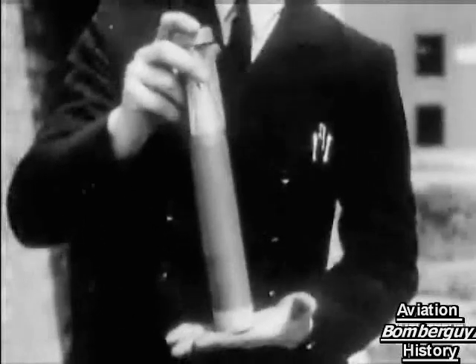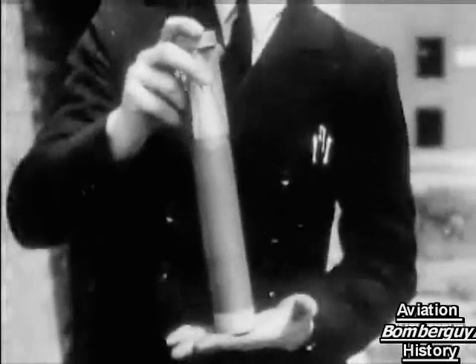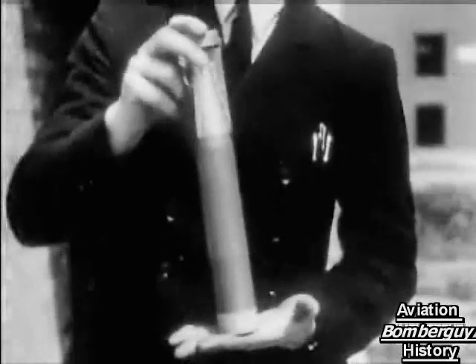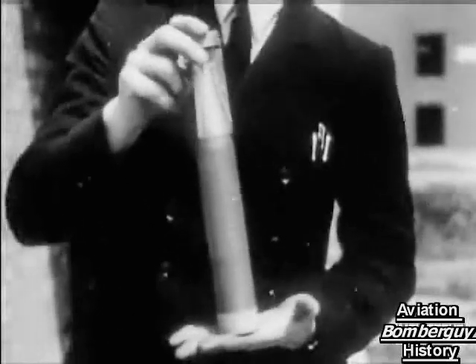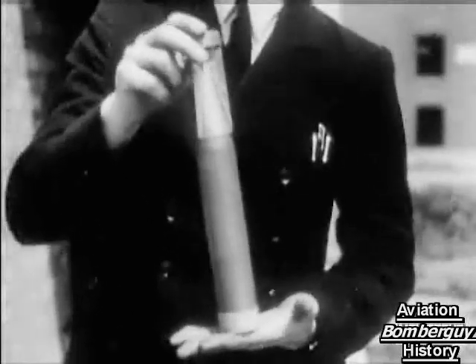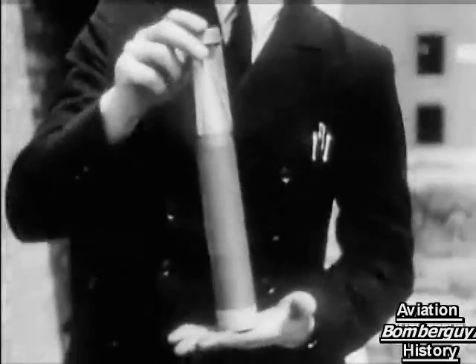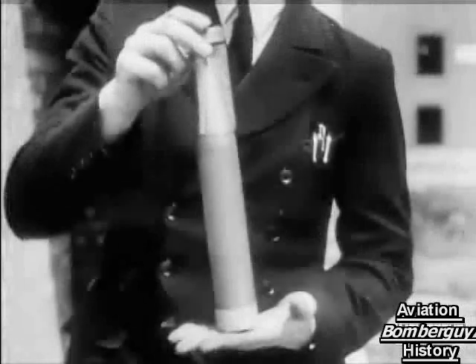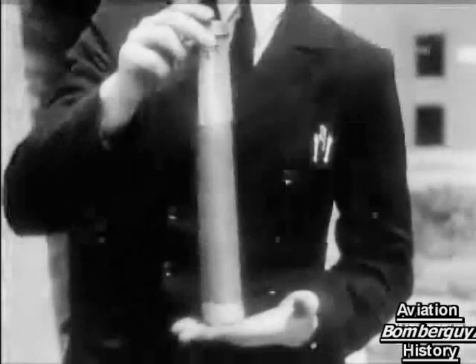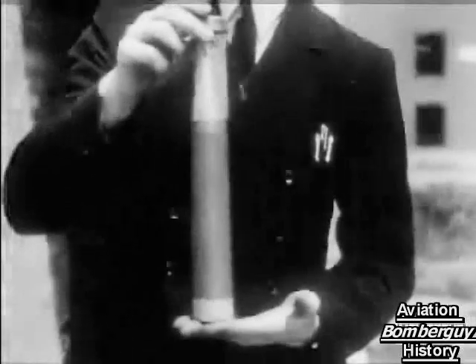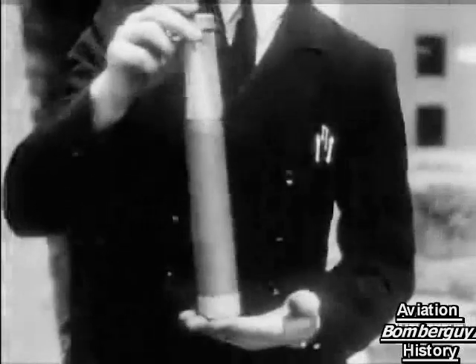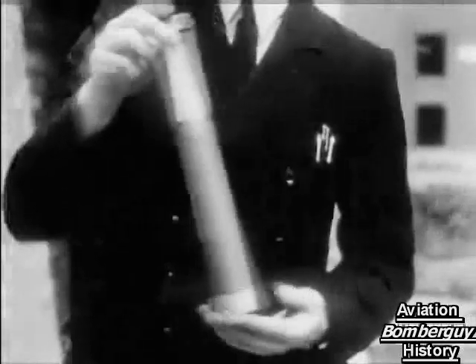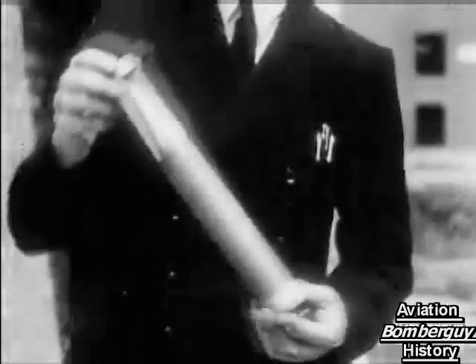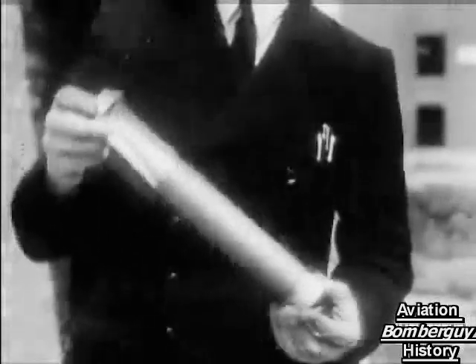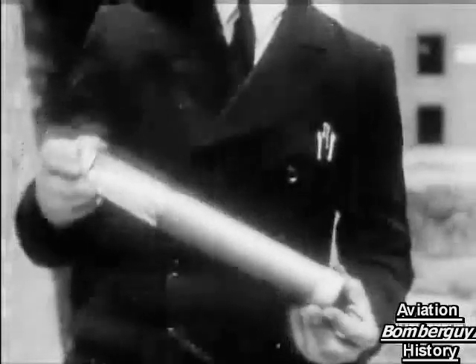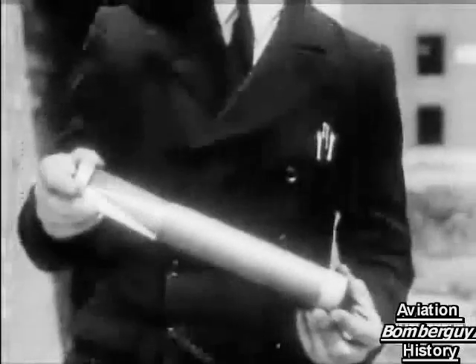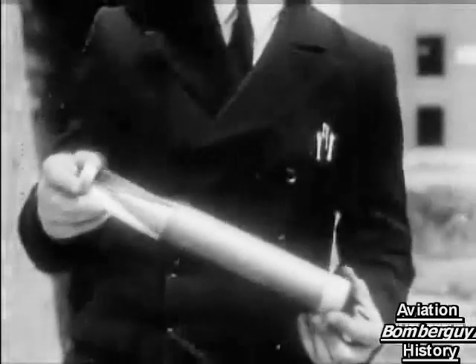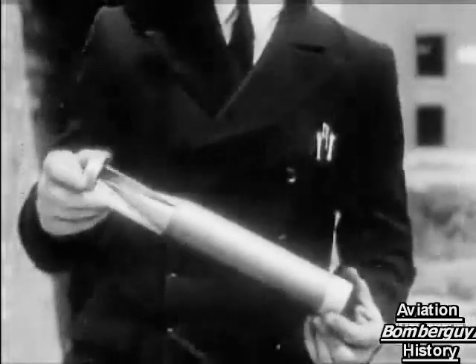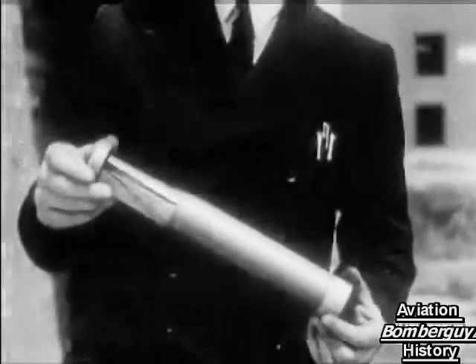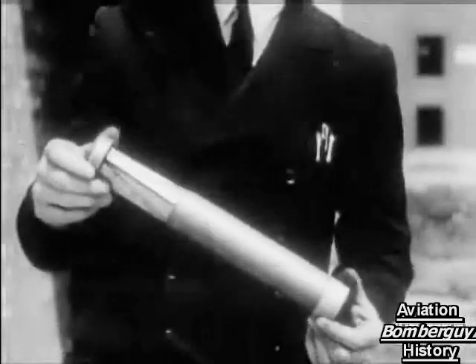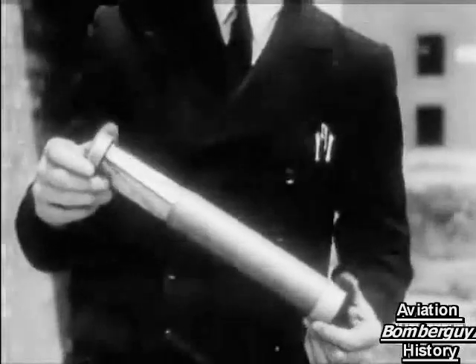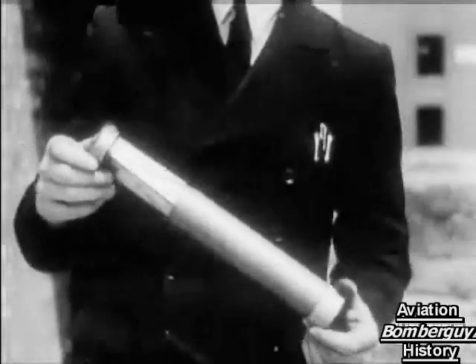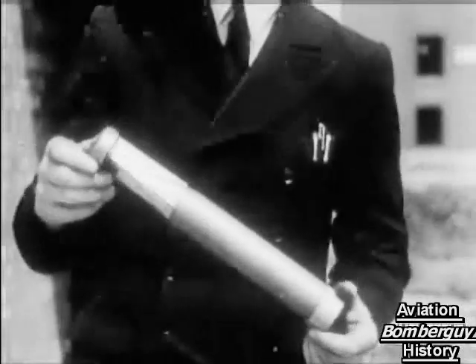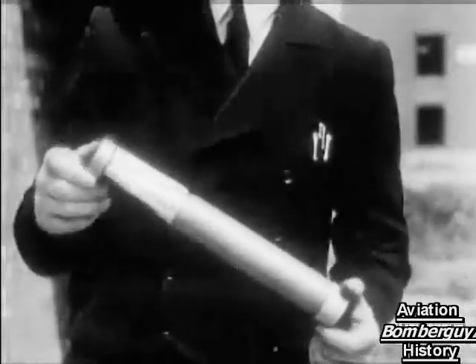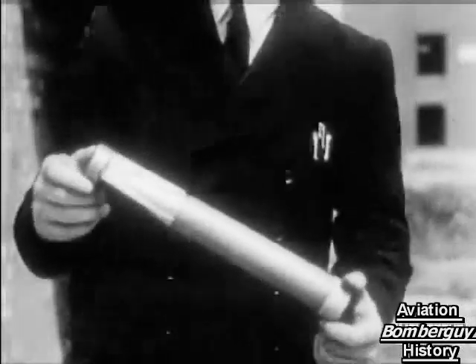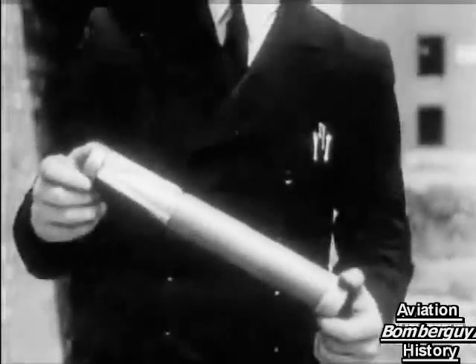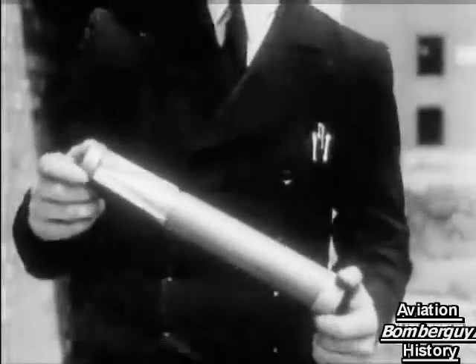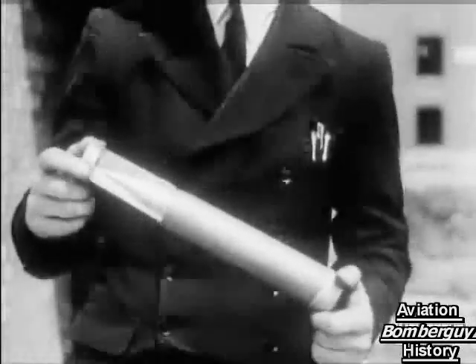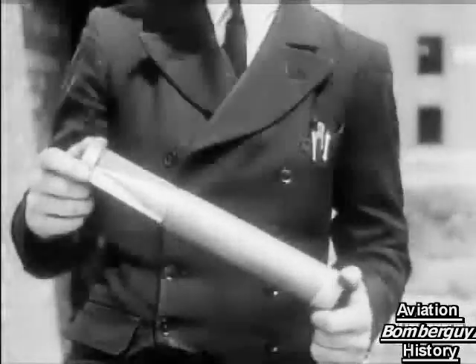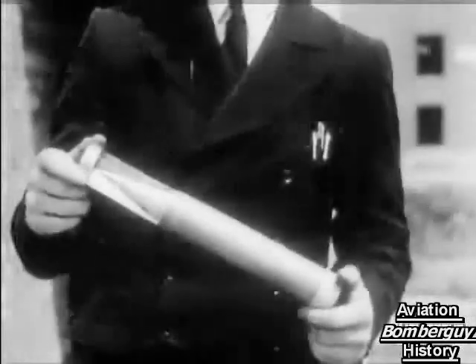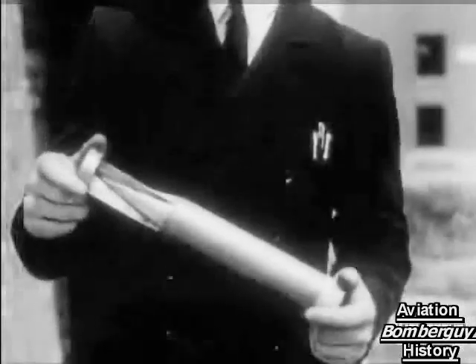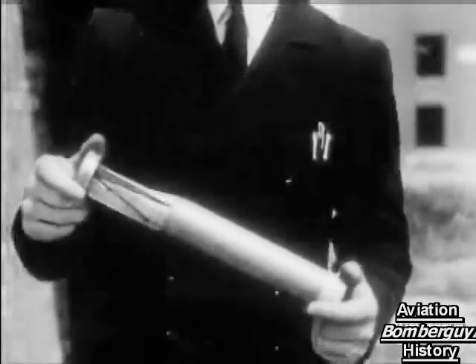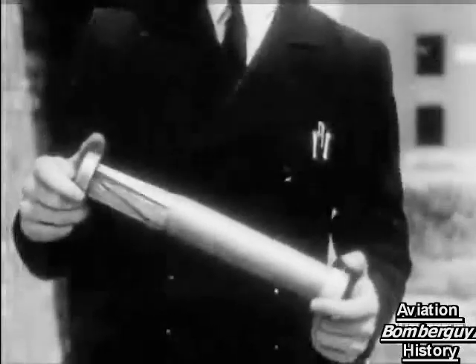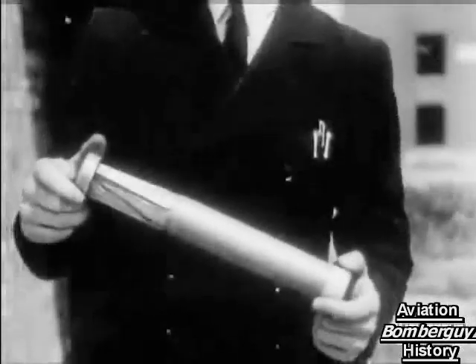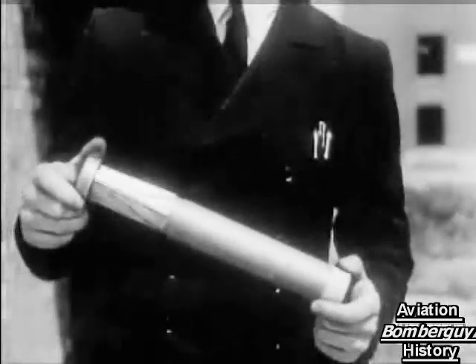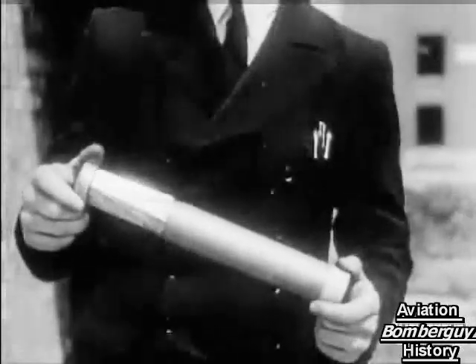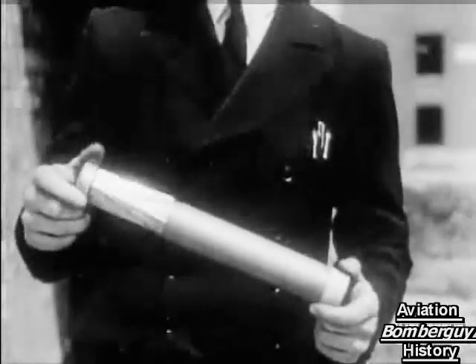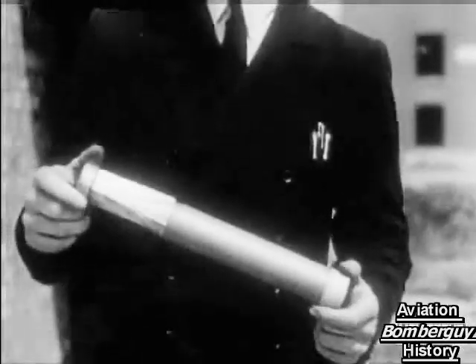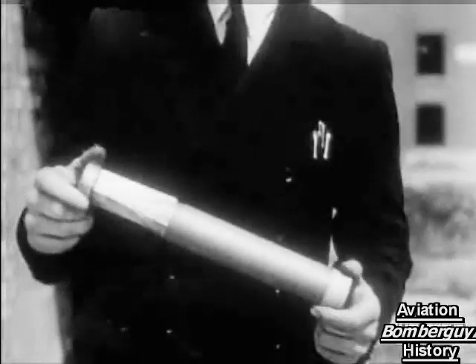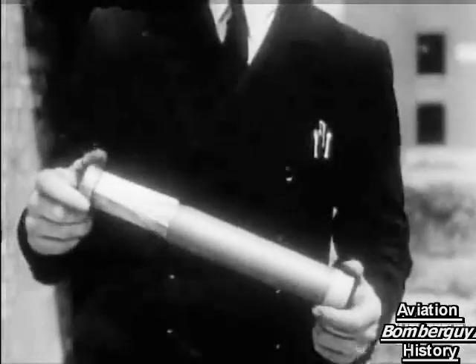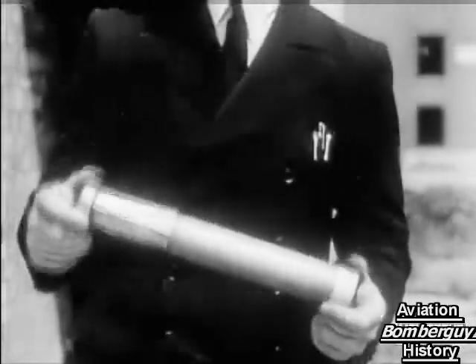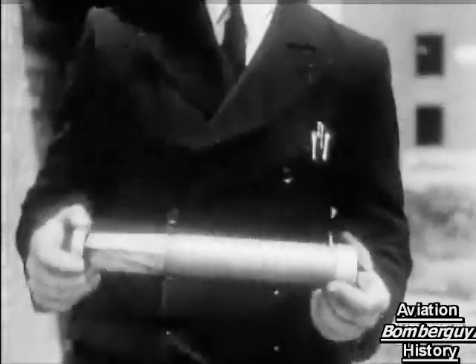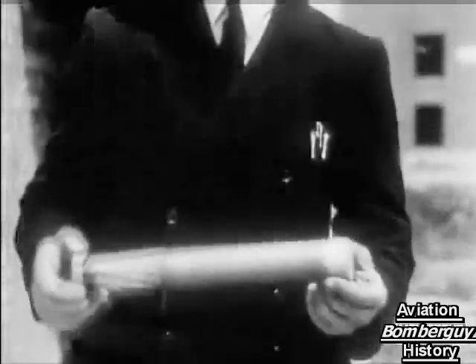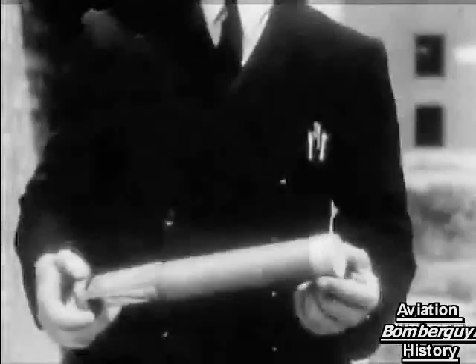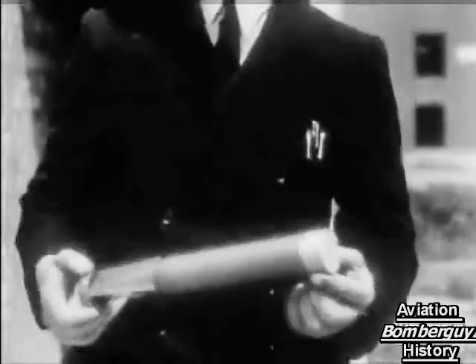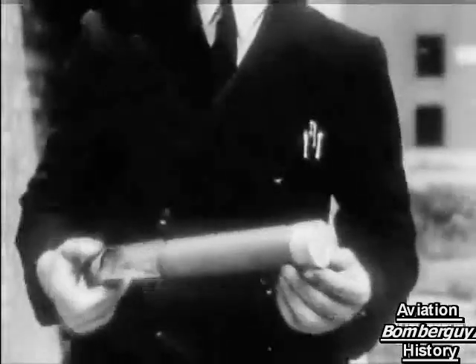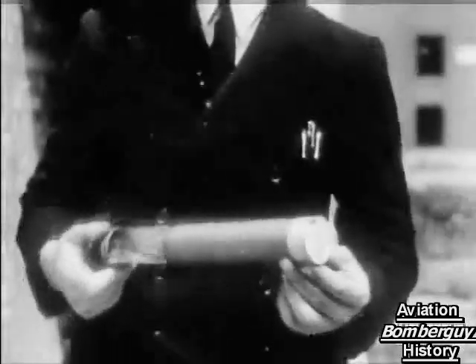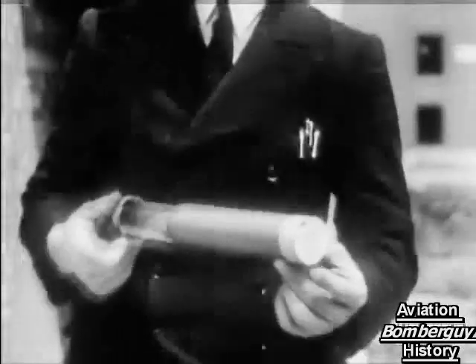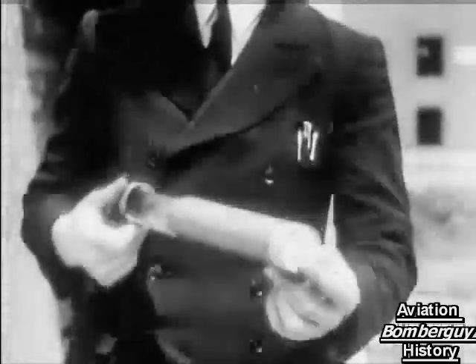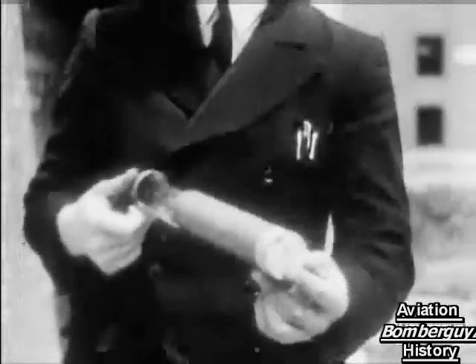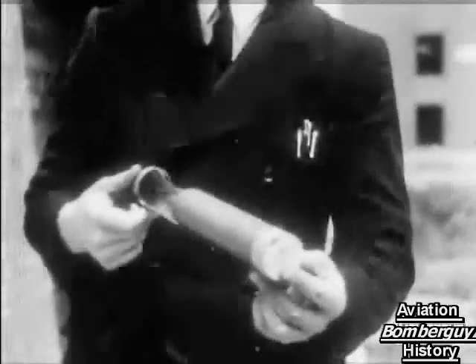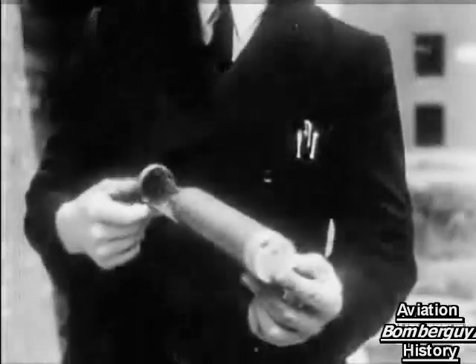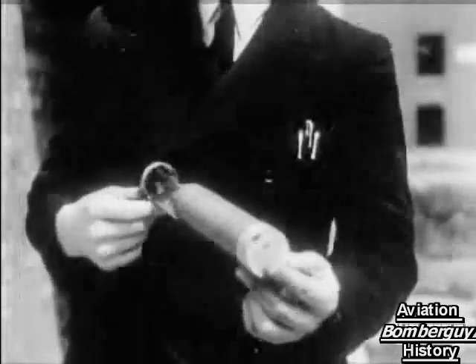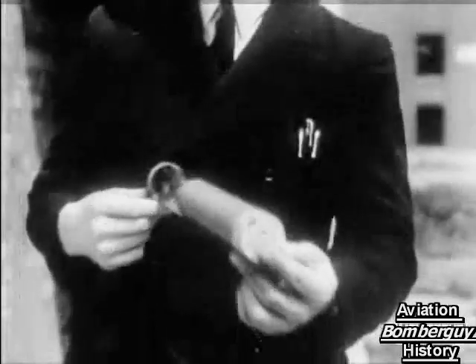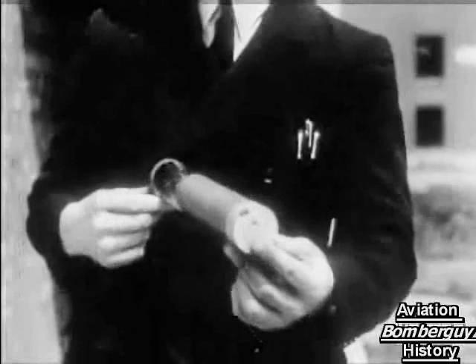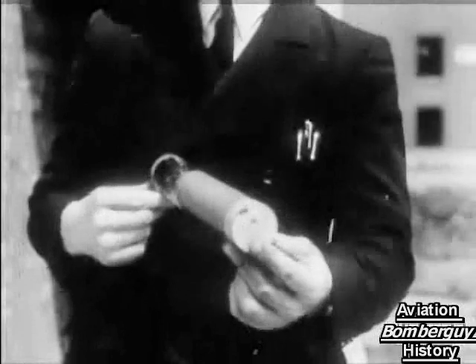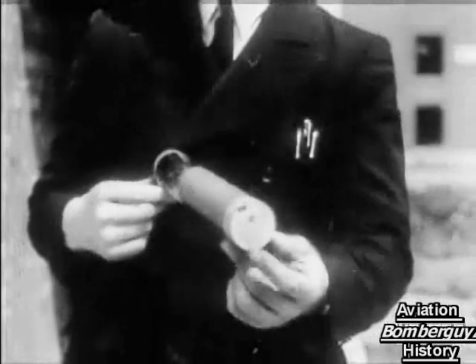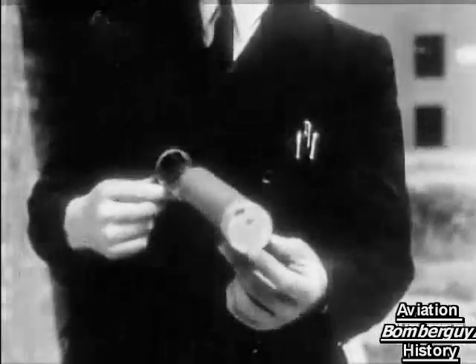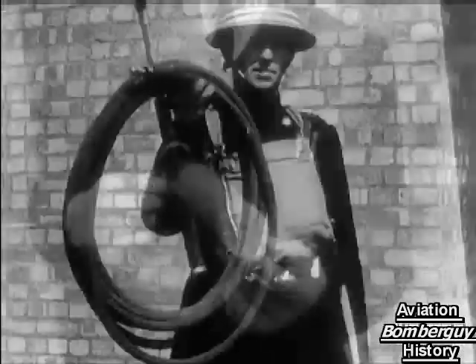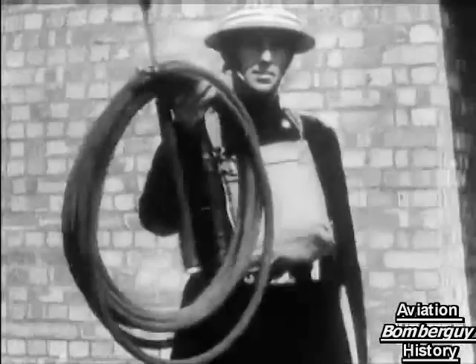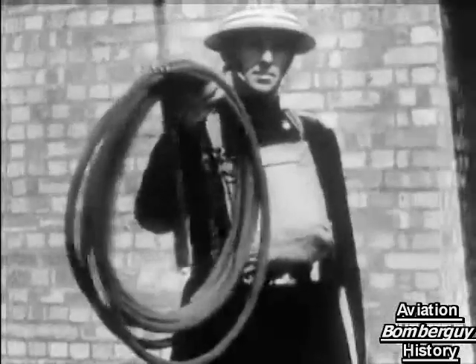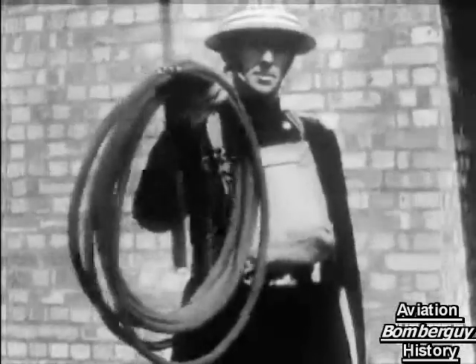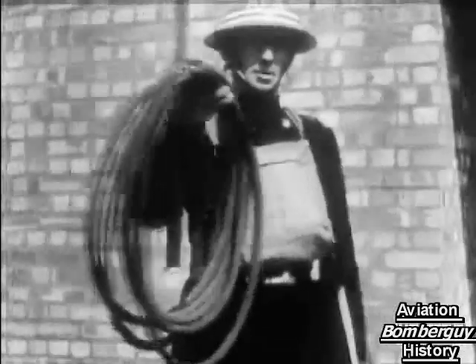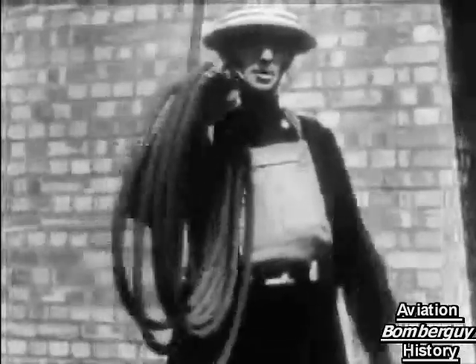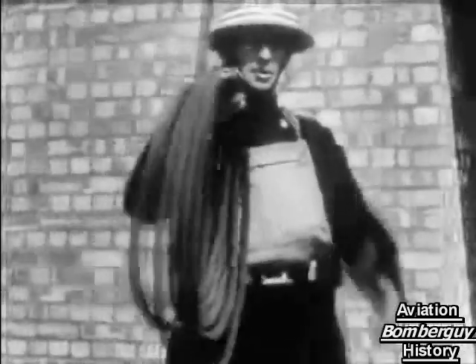This is an incendiary bomb. It takes fire on impact and may burn for 15 minutes. It will ignite anything in its vicinity.